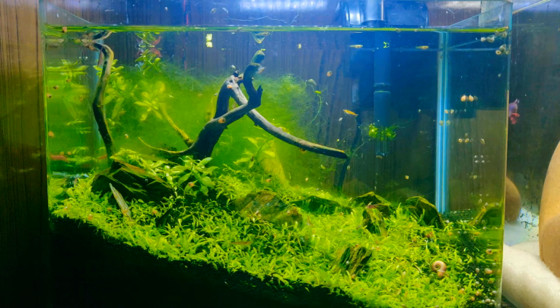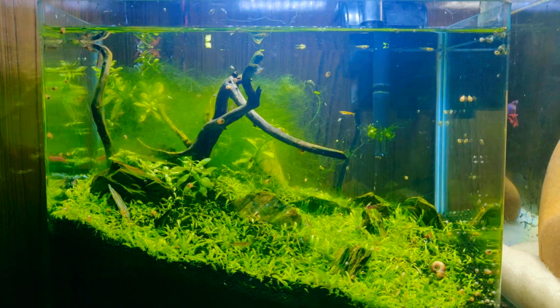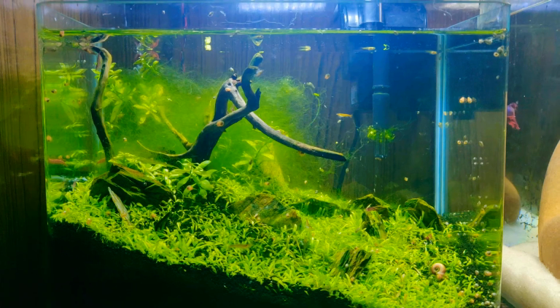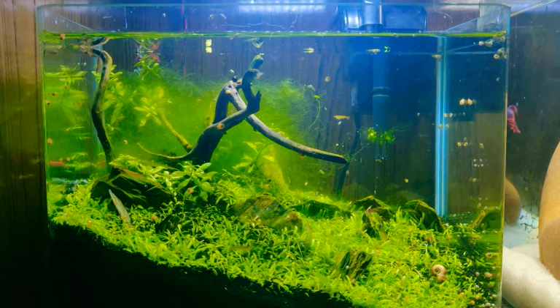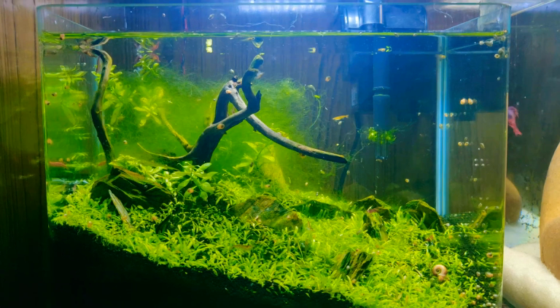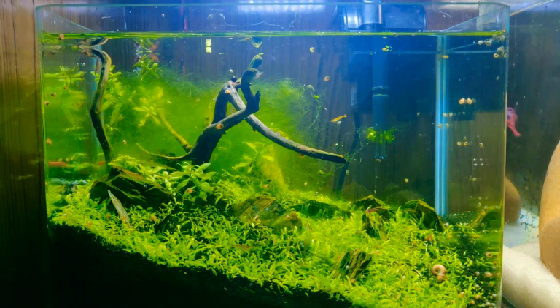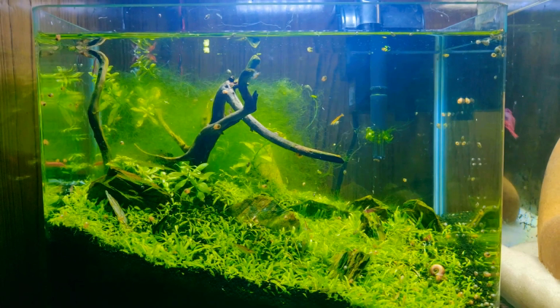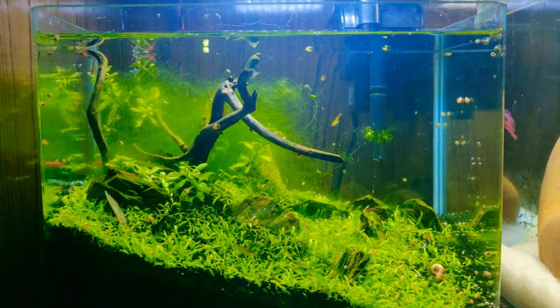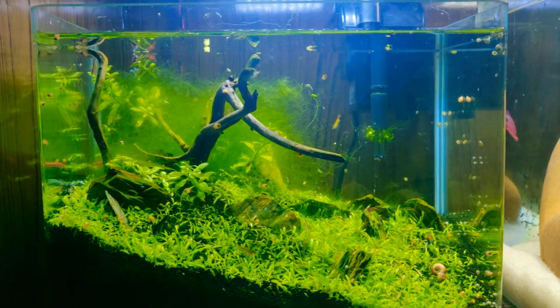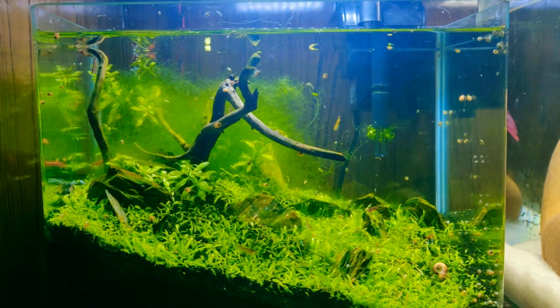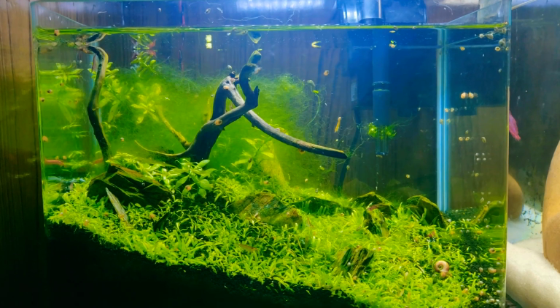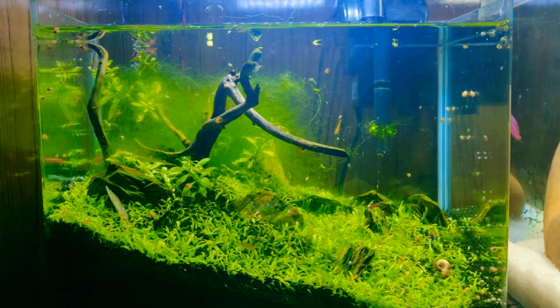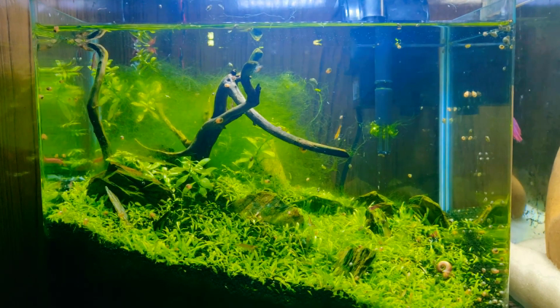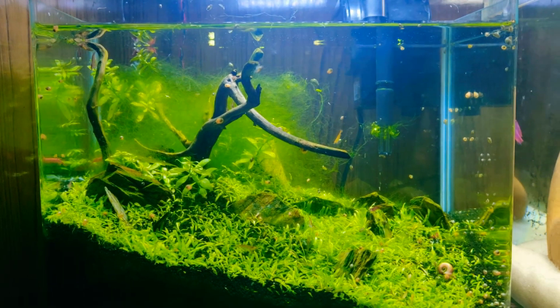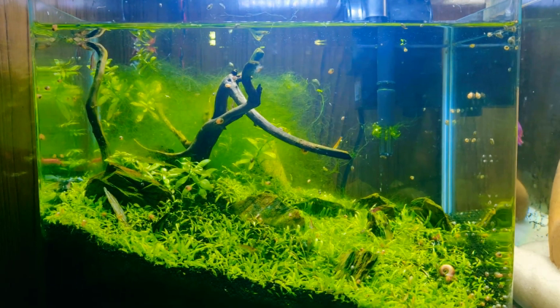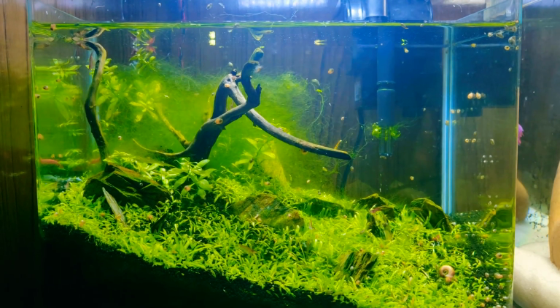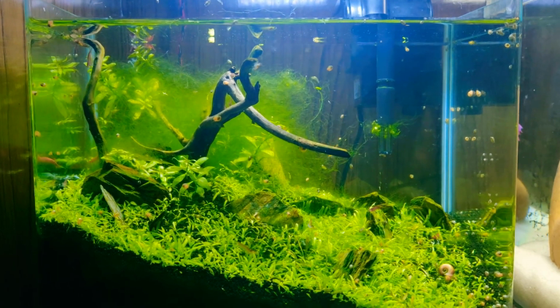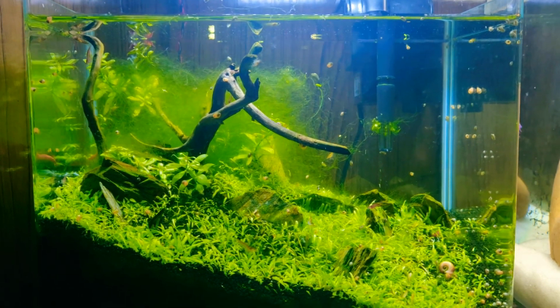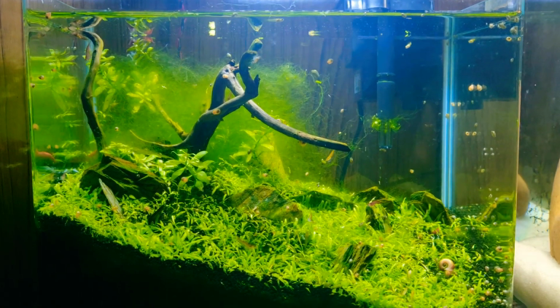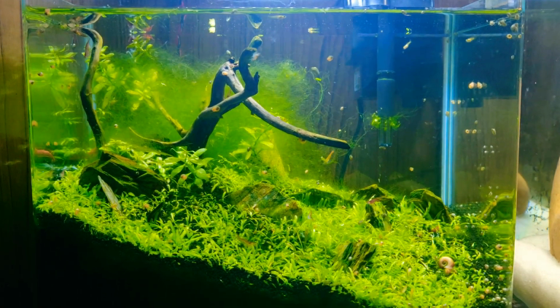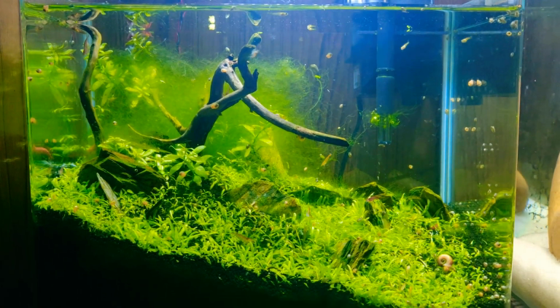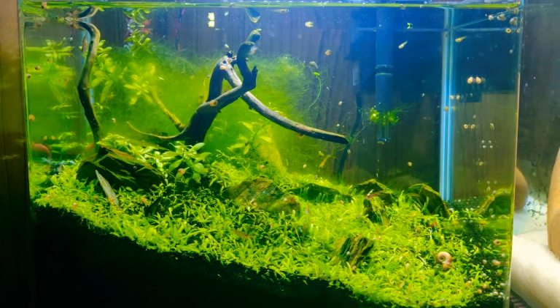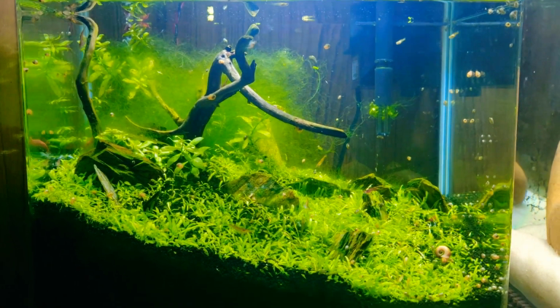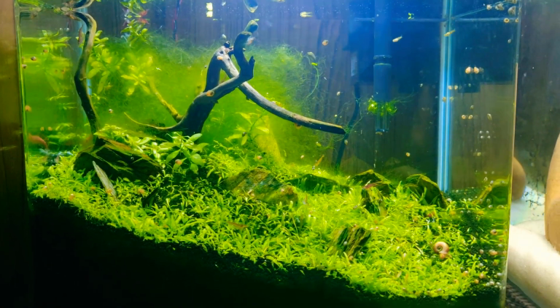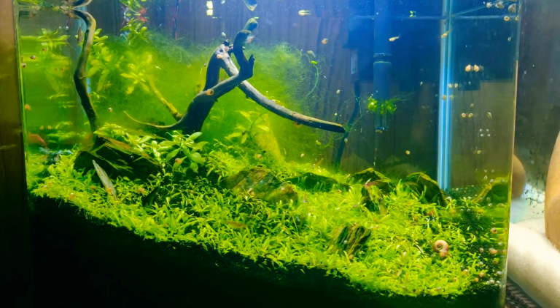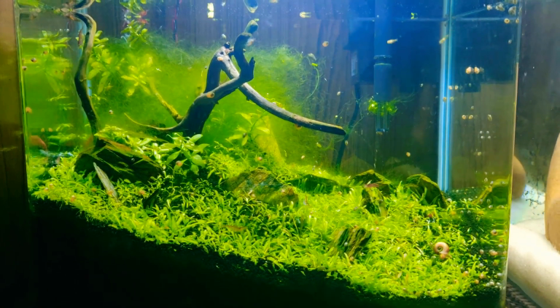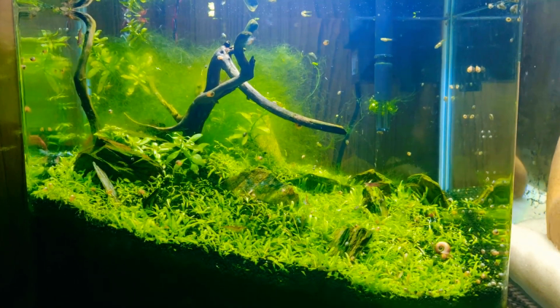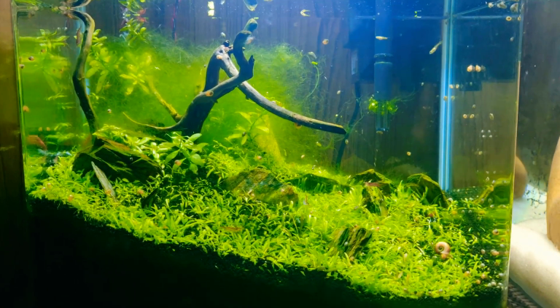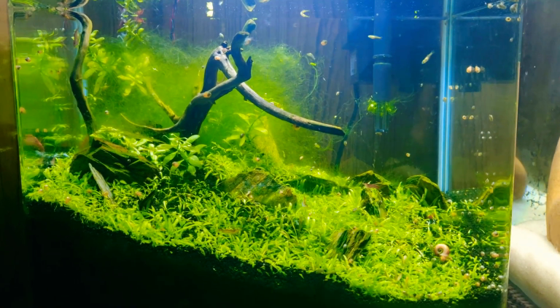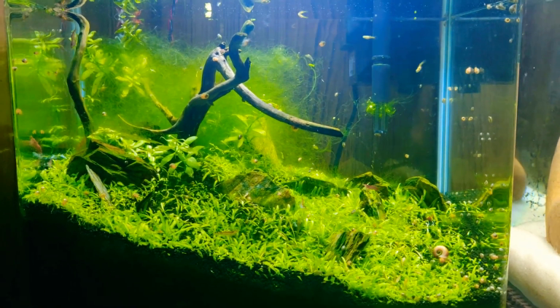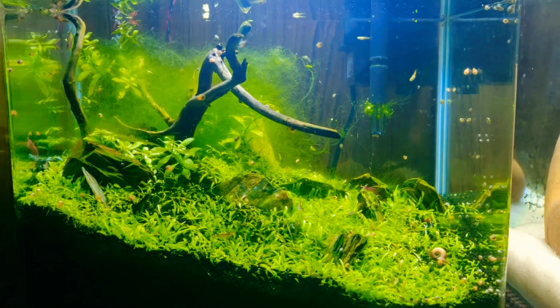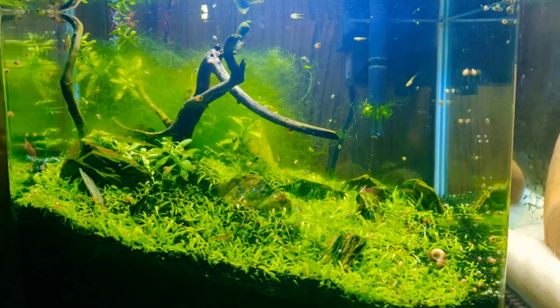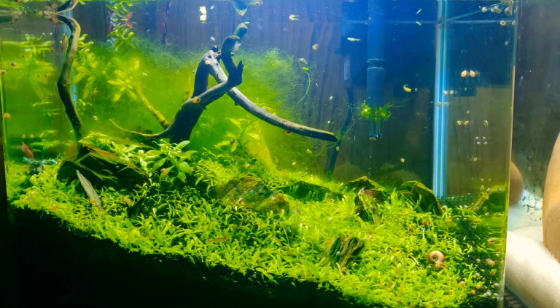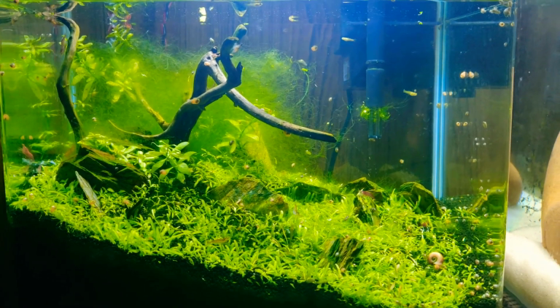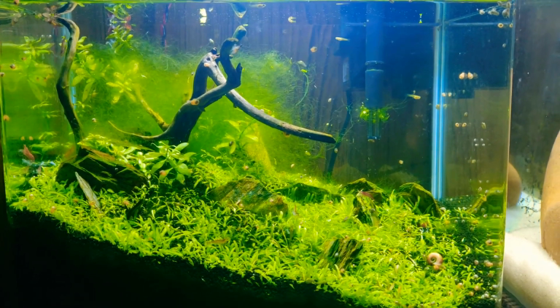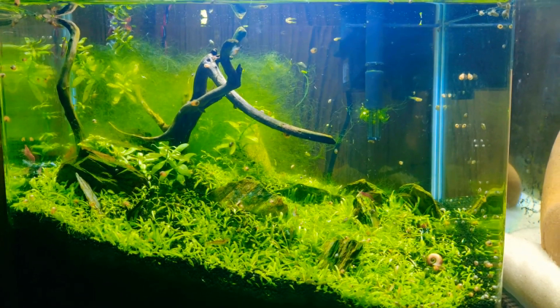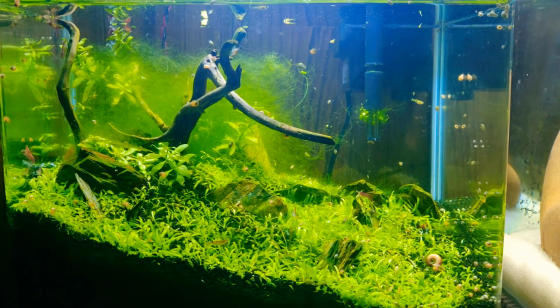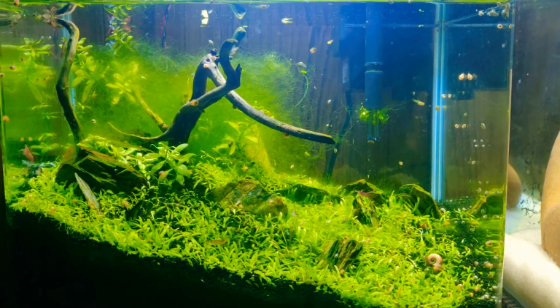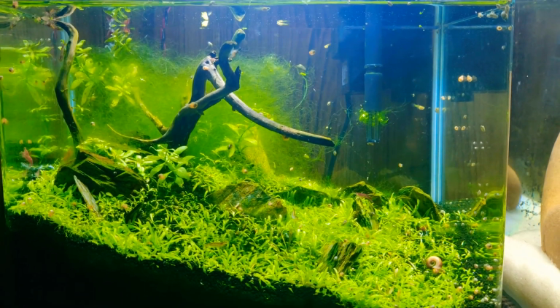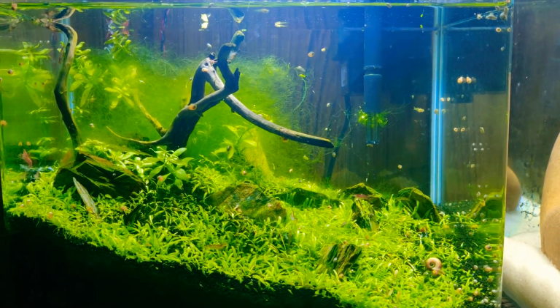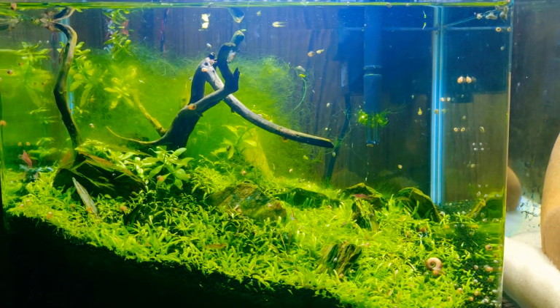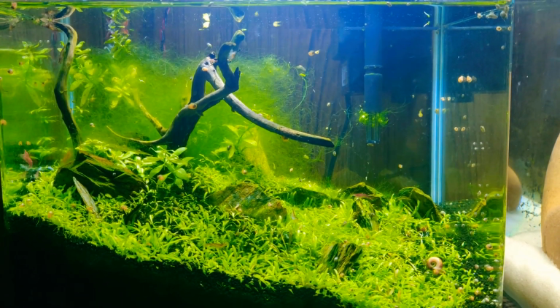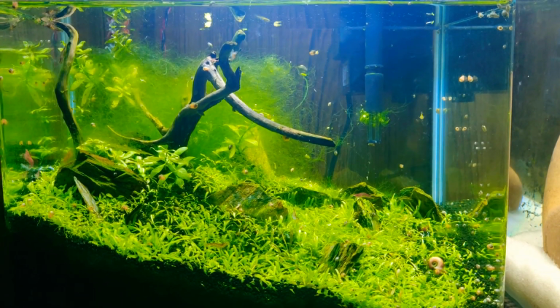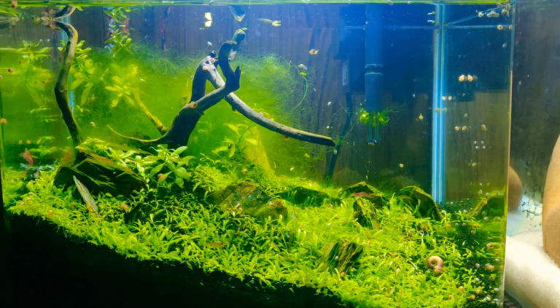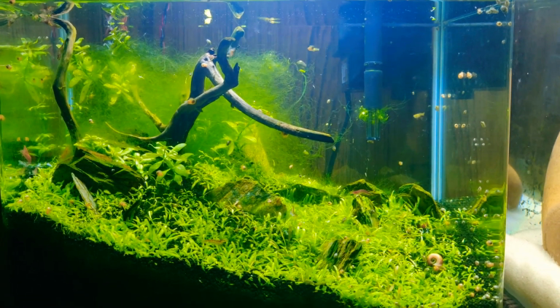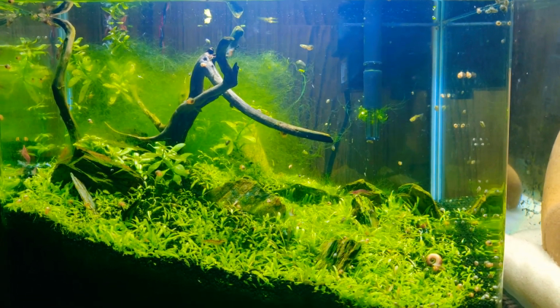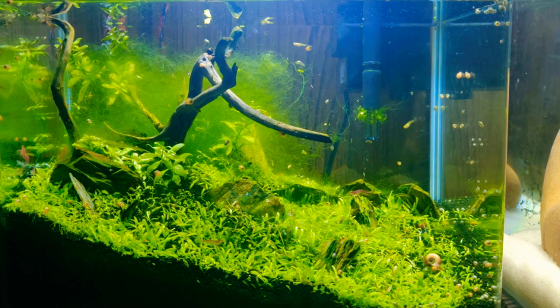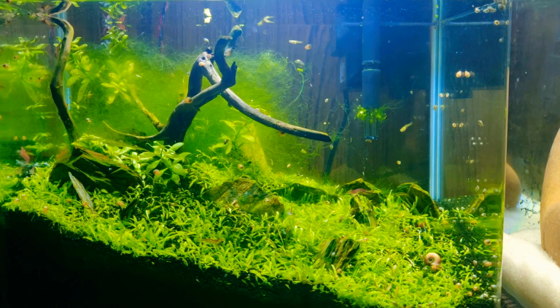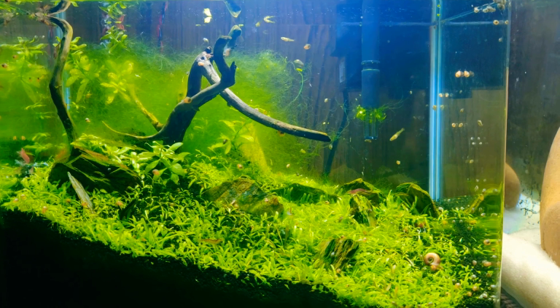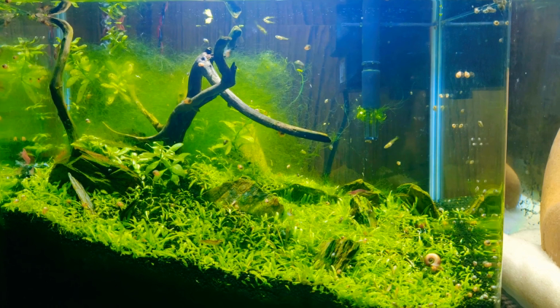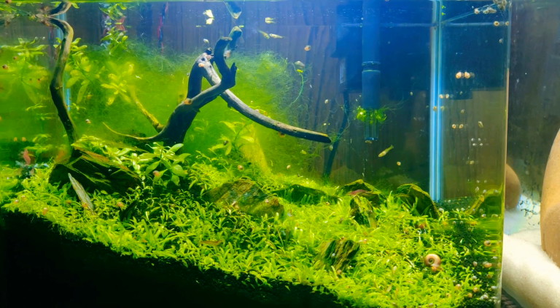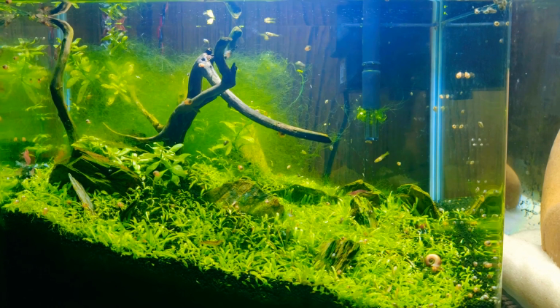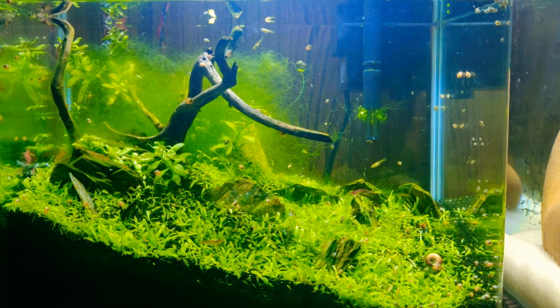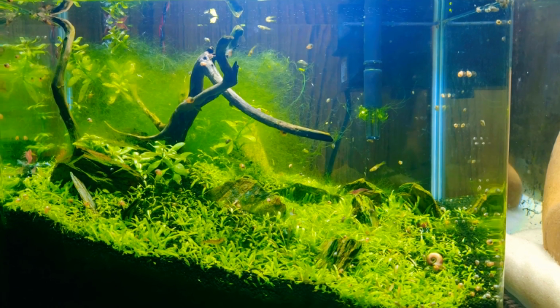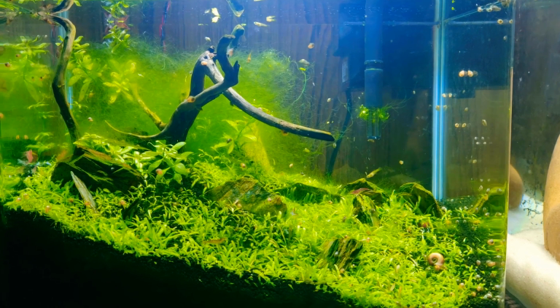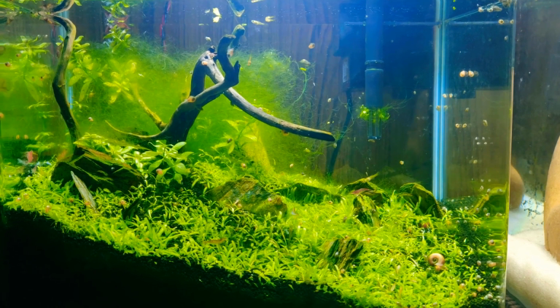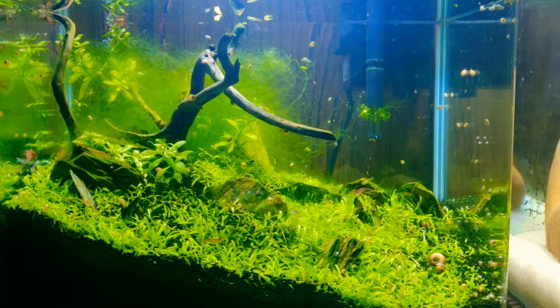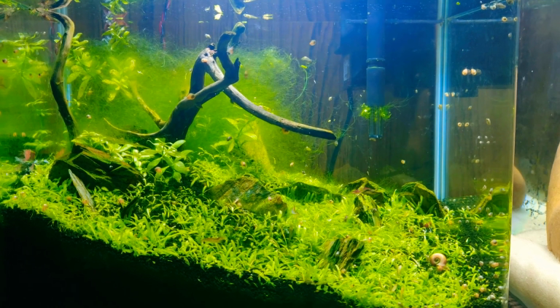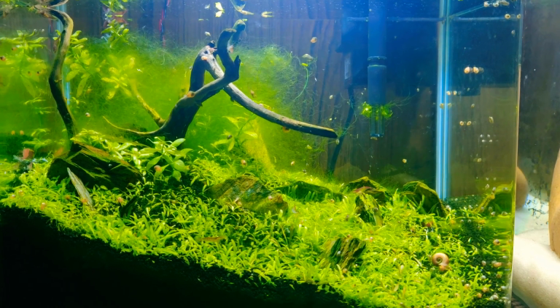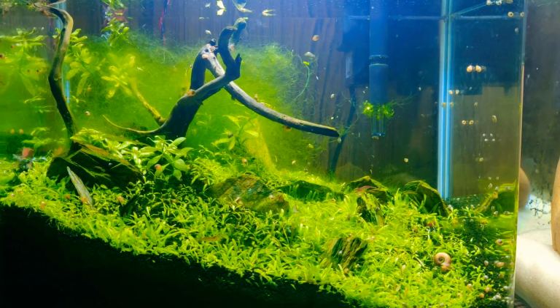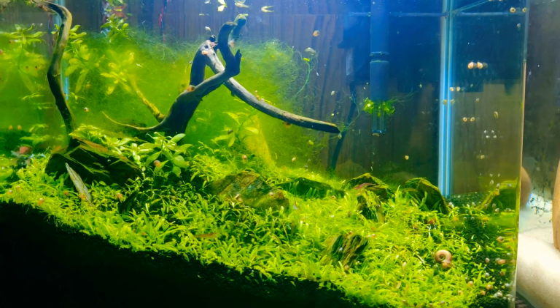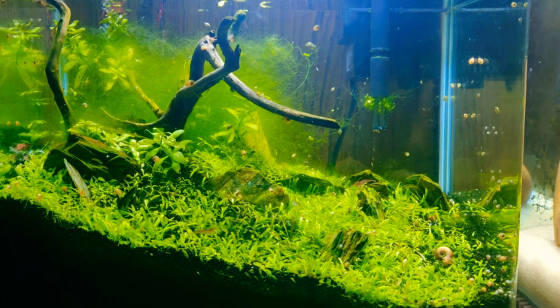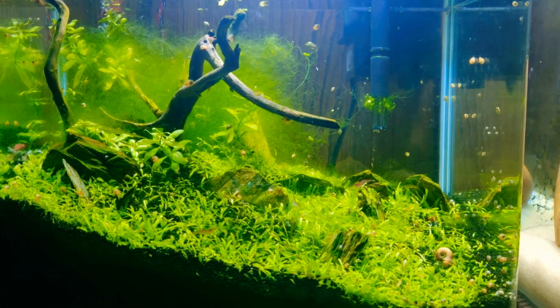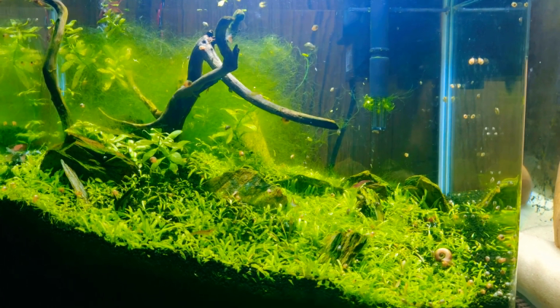Hello everyone, welcome back to my channel. Today we are going to talk about shrimps and how you can breed them.